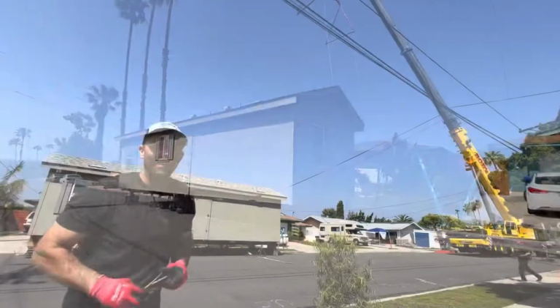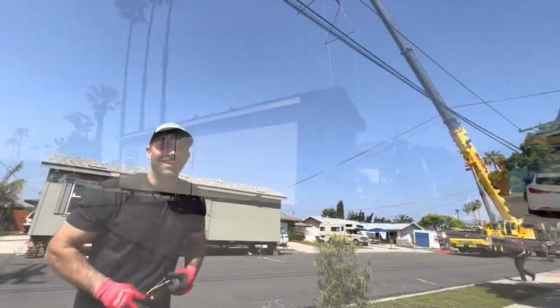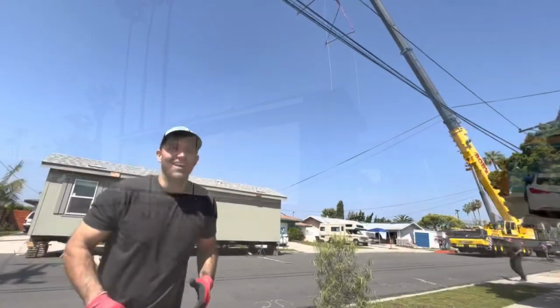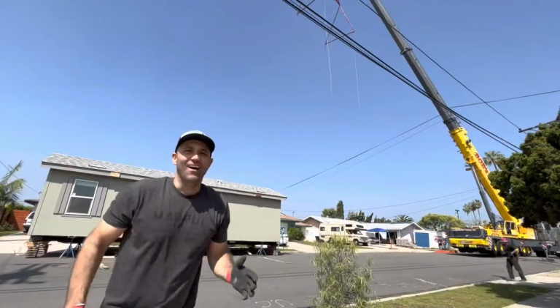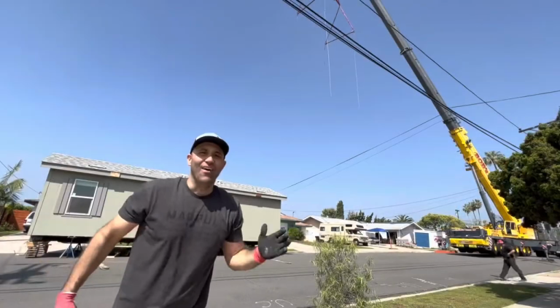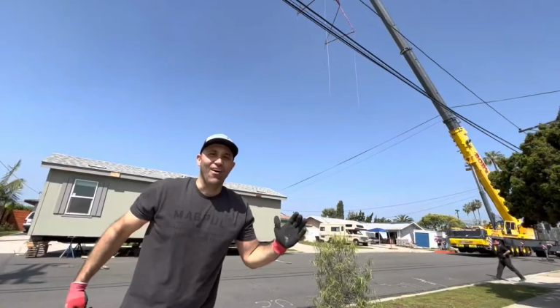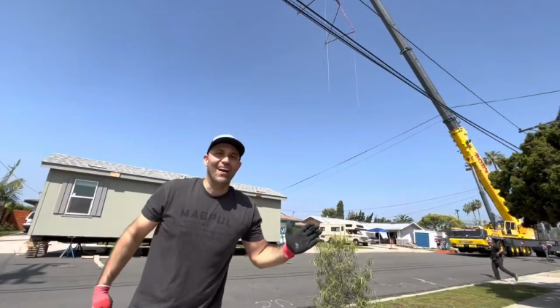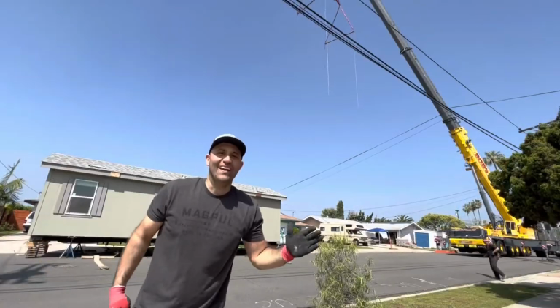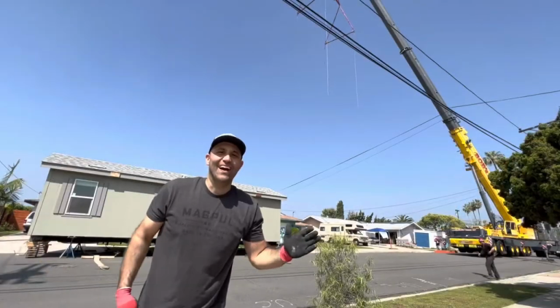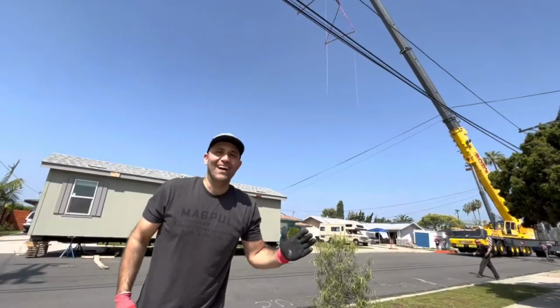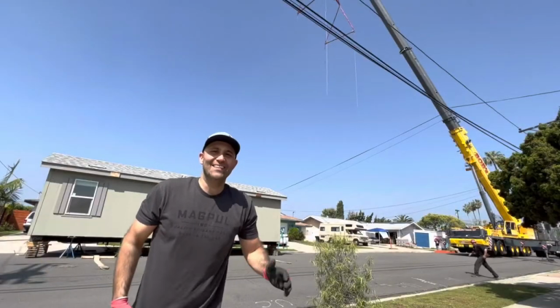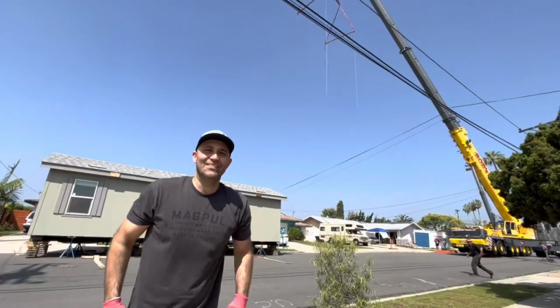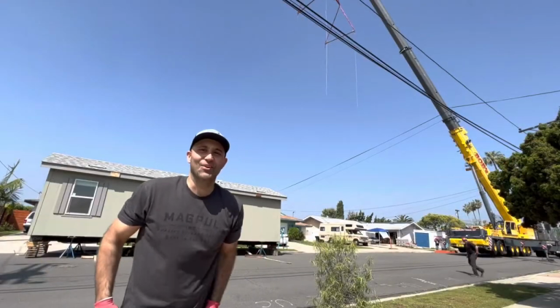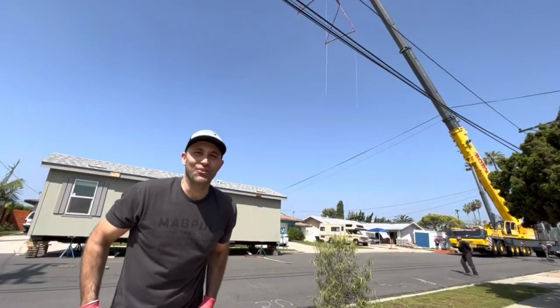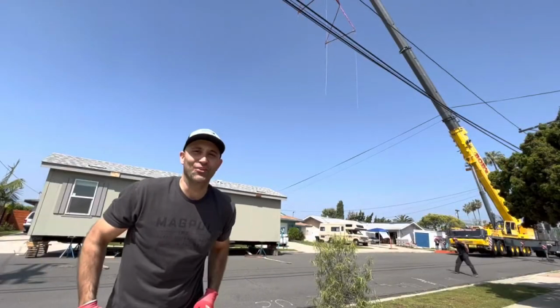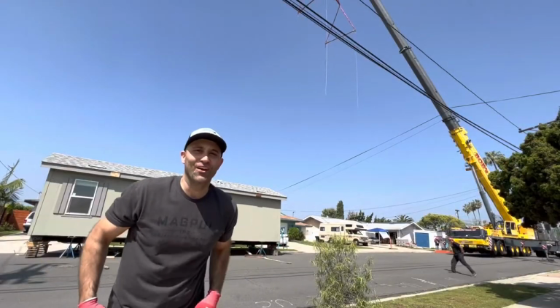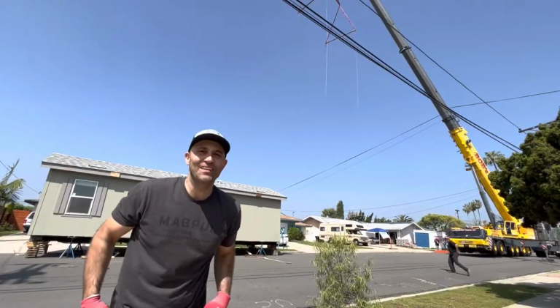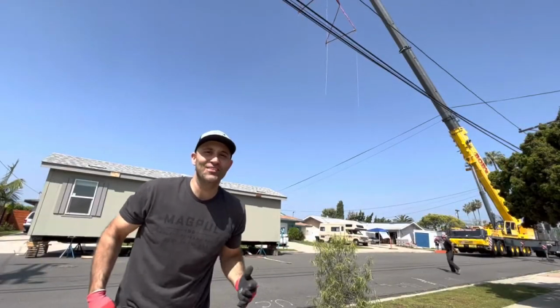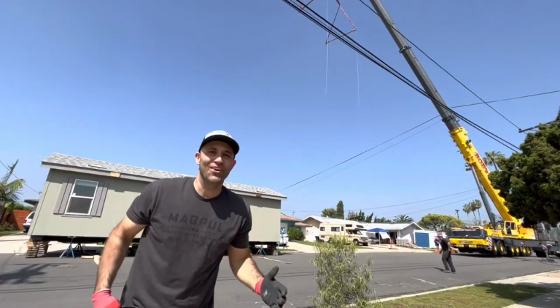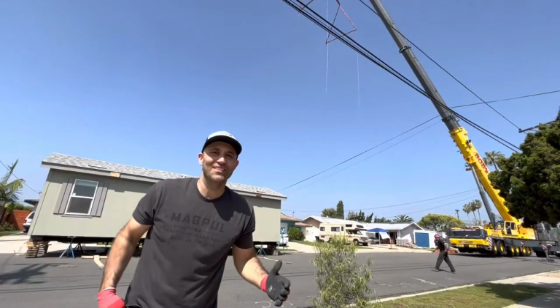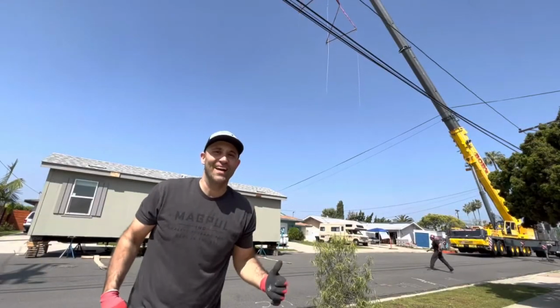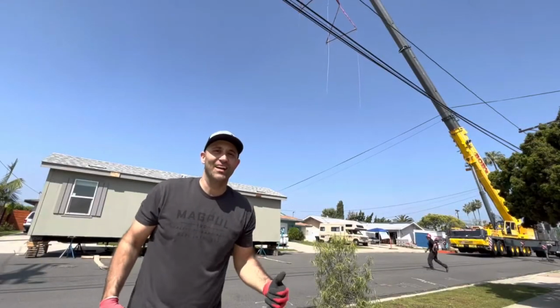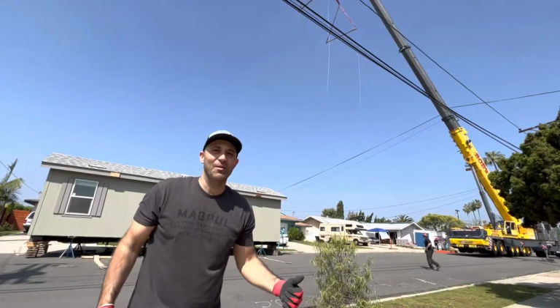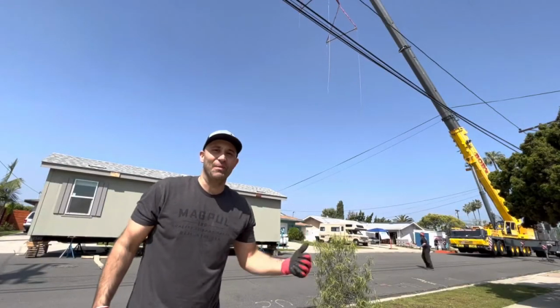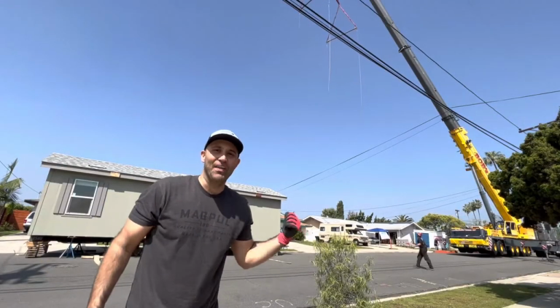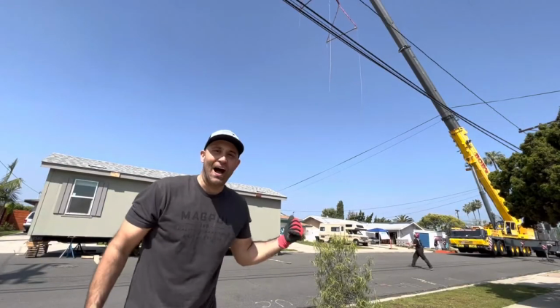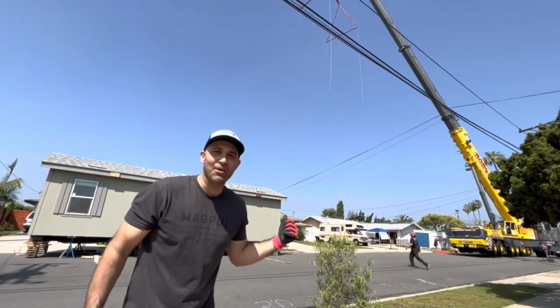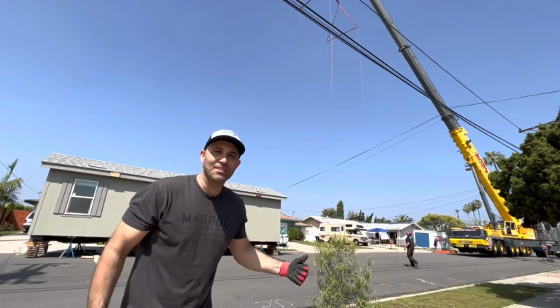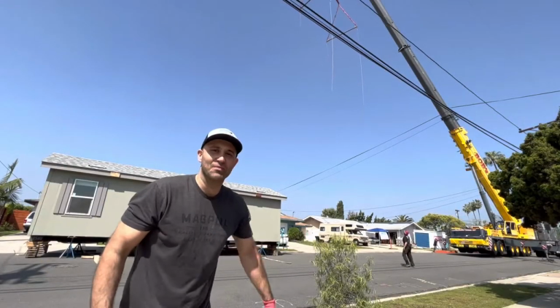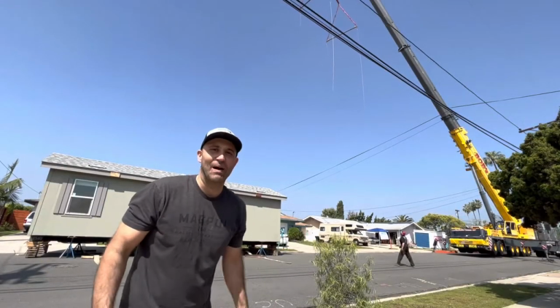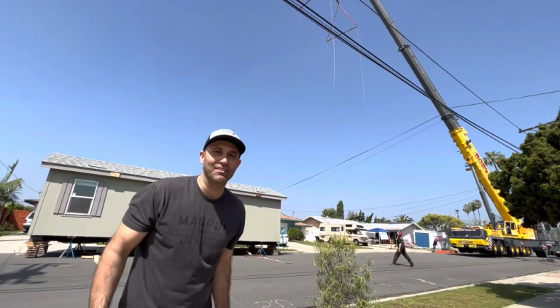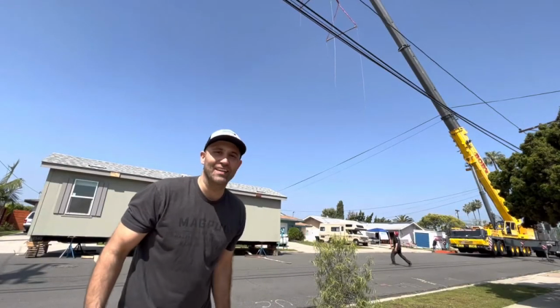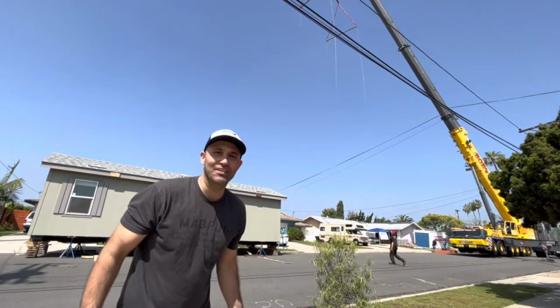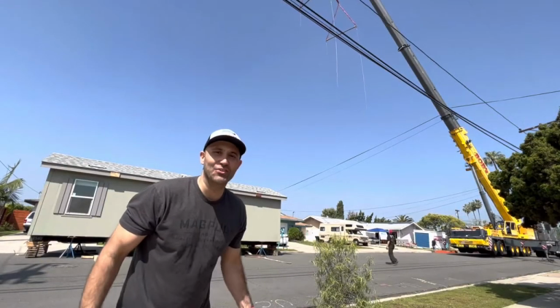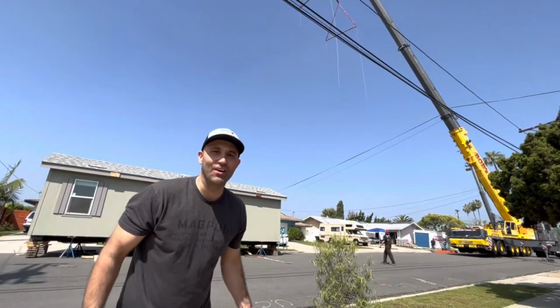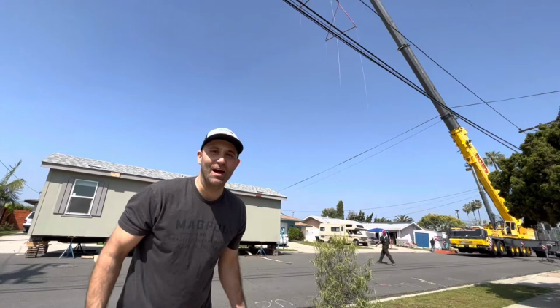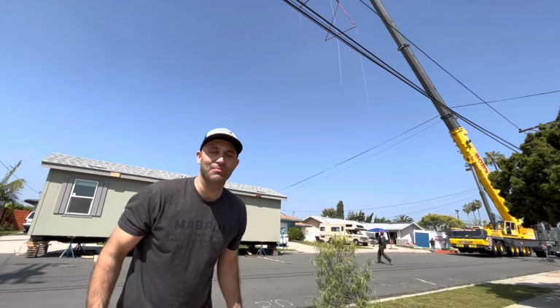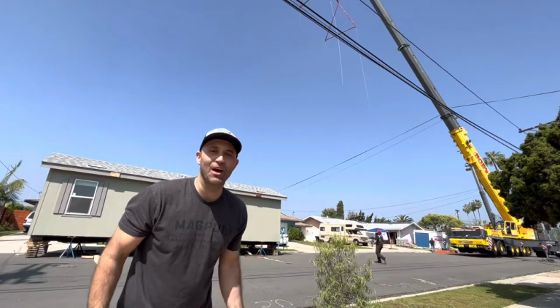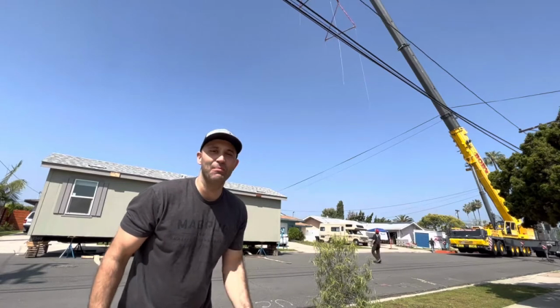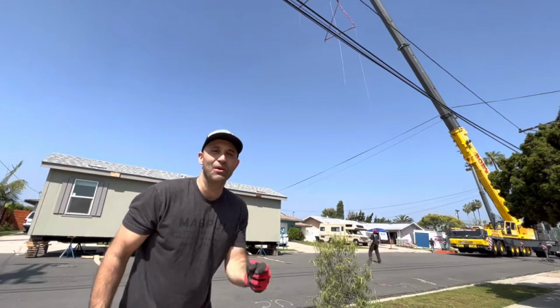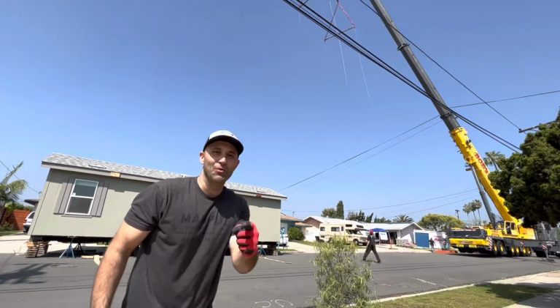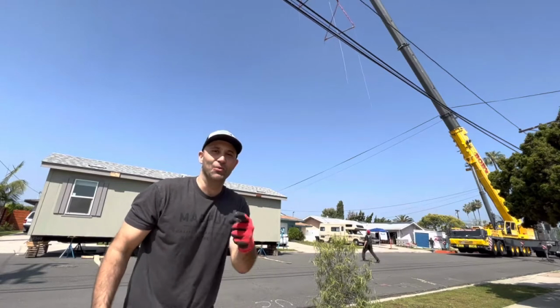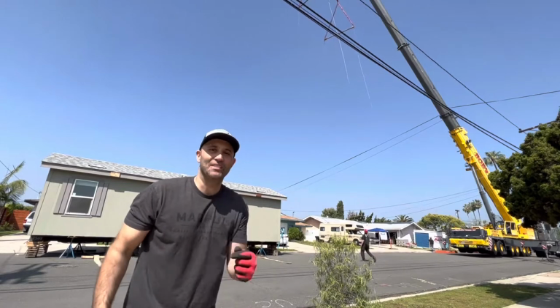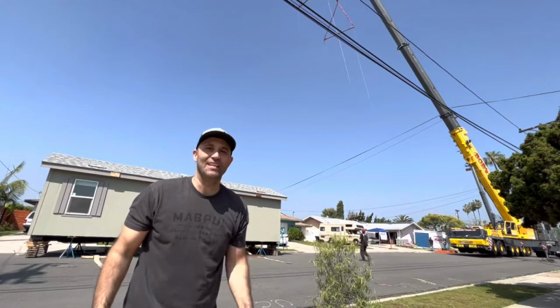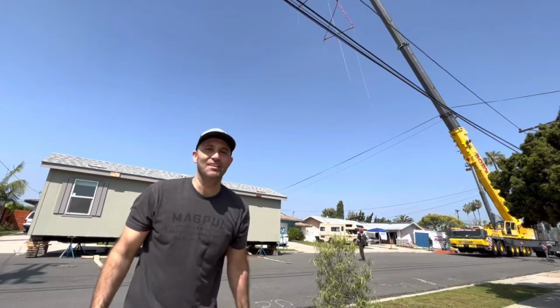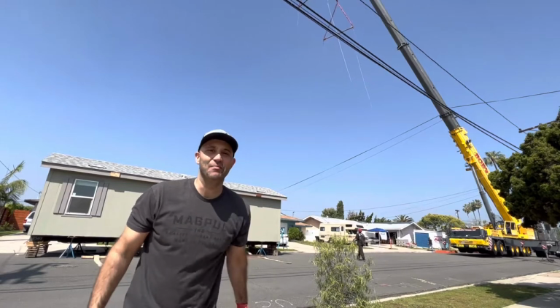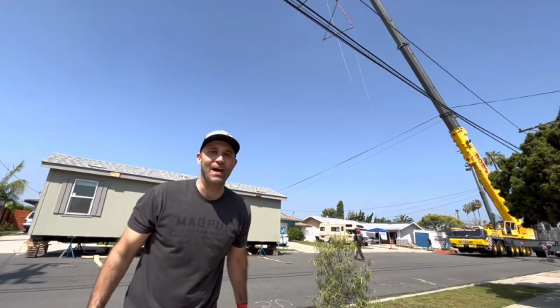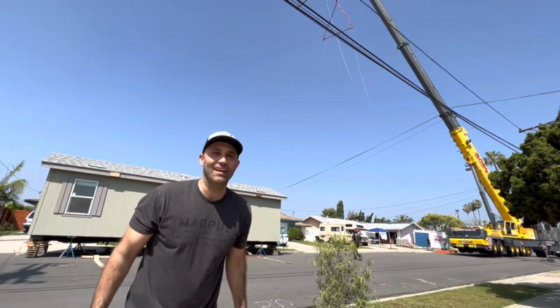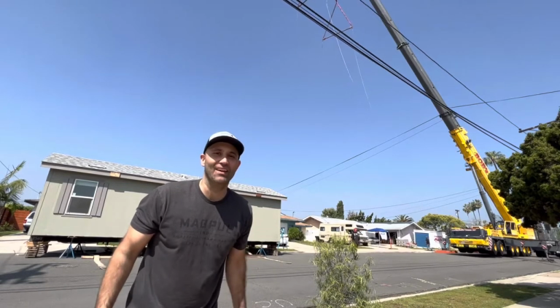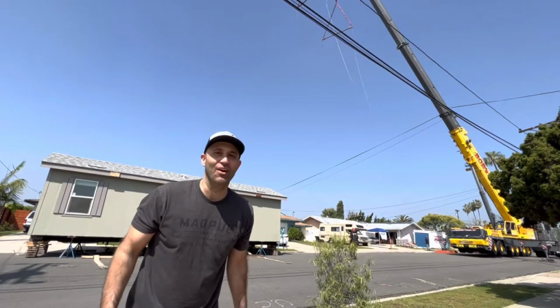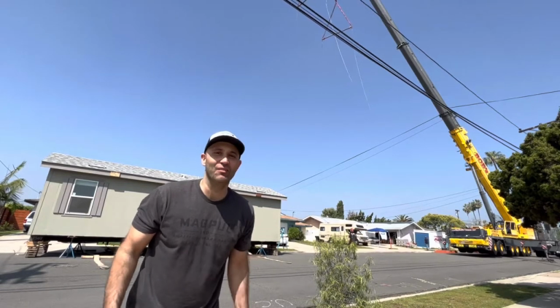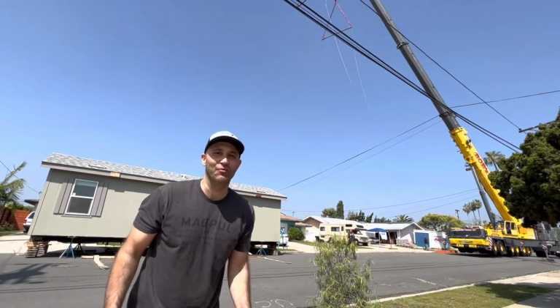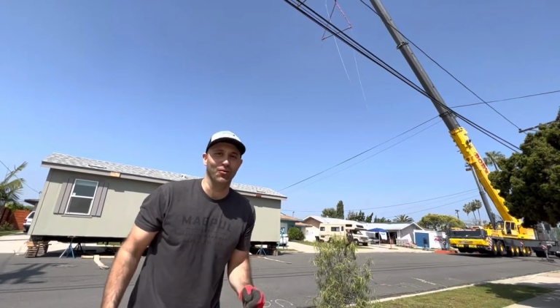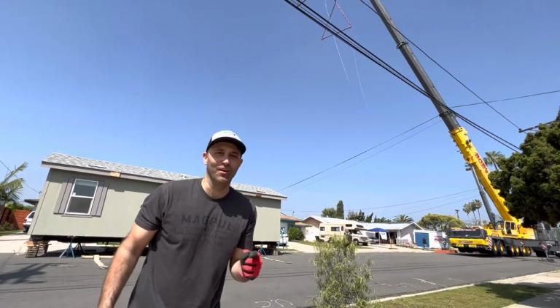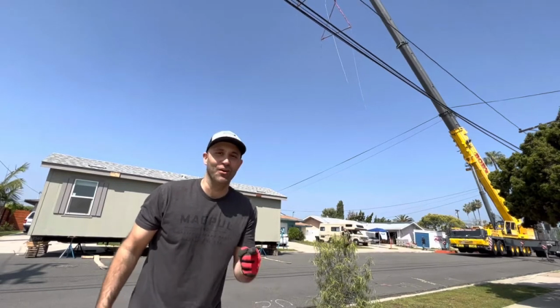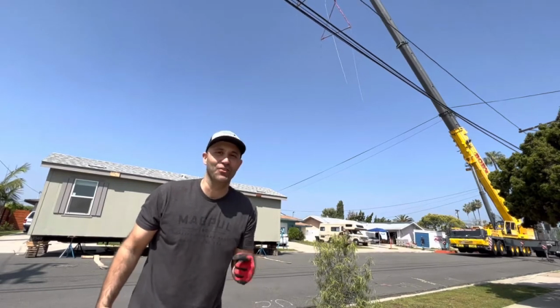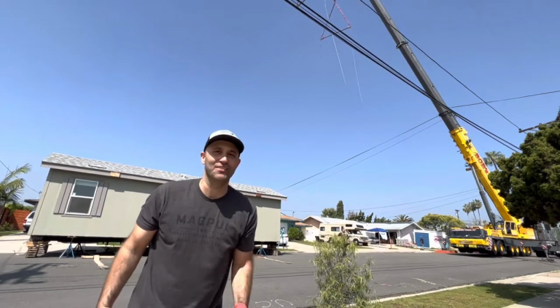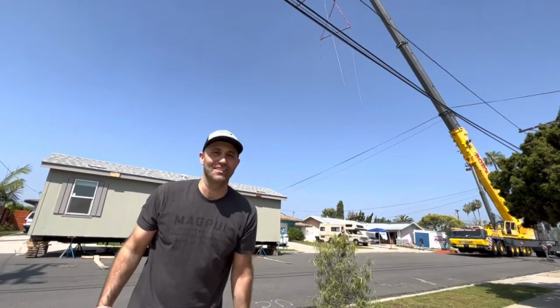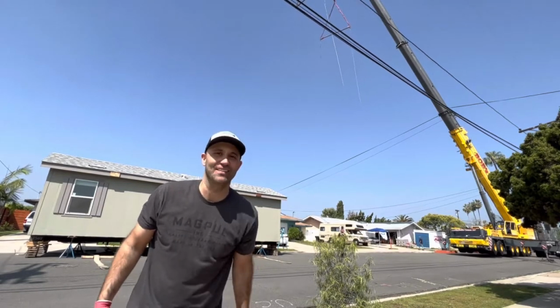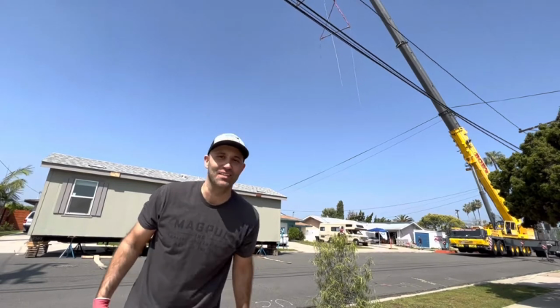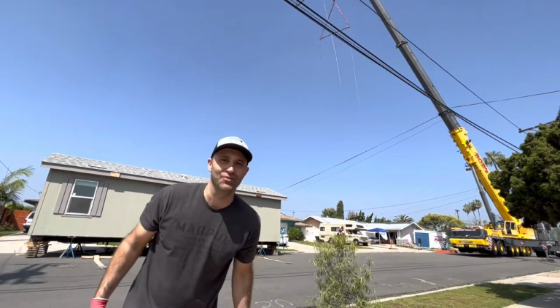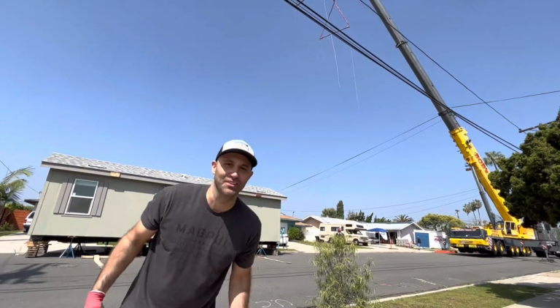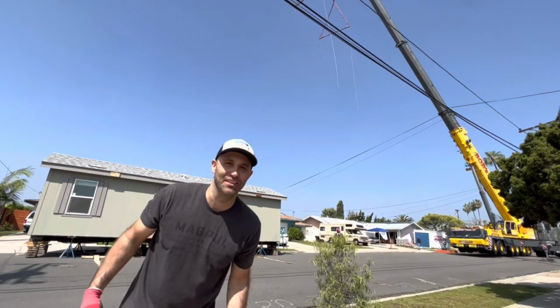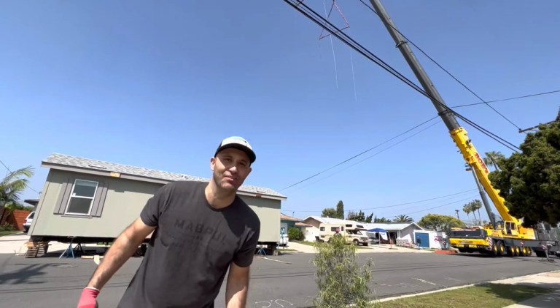Alright guys, the crane is all set up and the house is about to get strapped up. We'll see you in the backyard for another successful delivery.